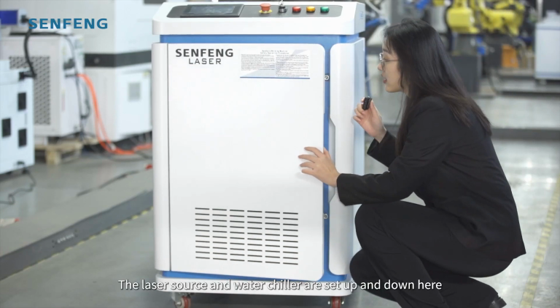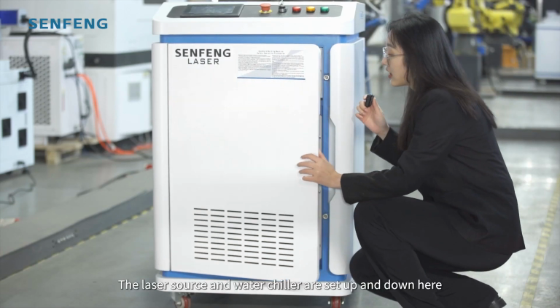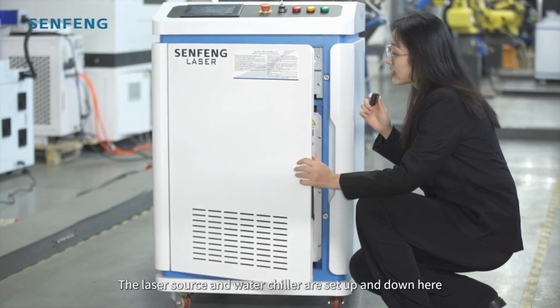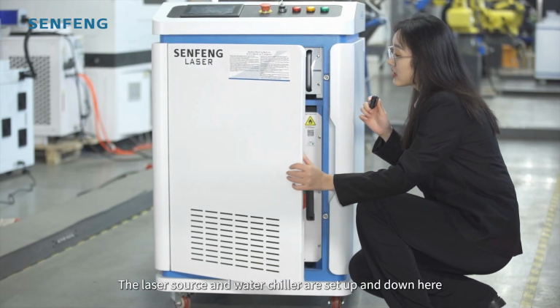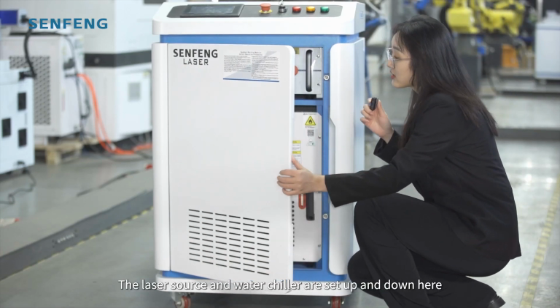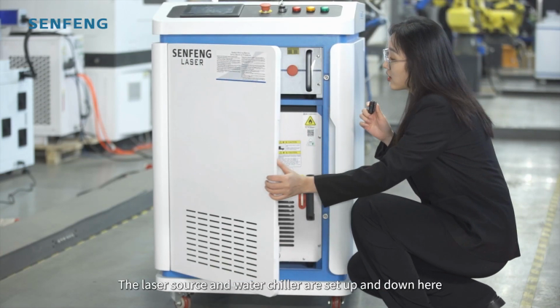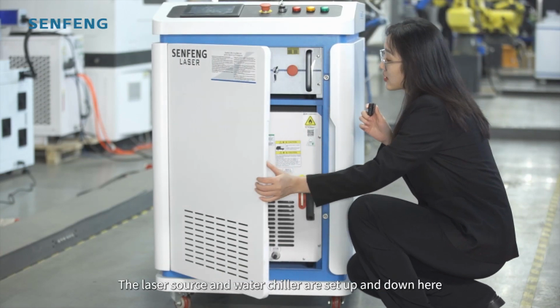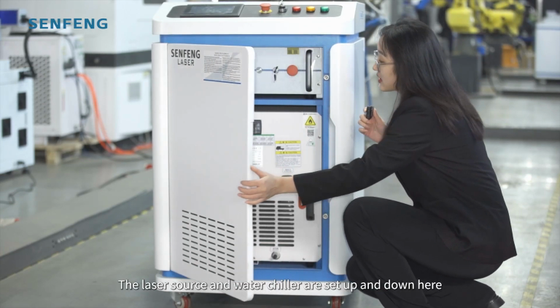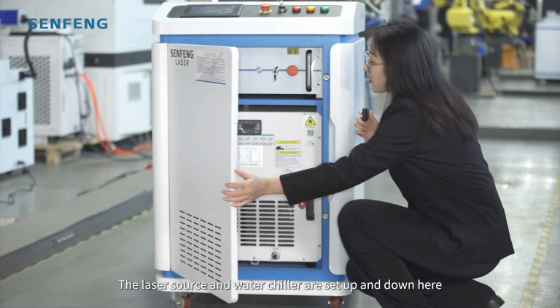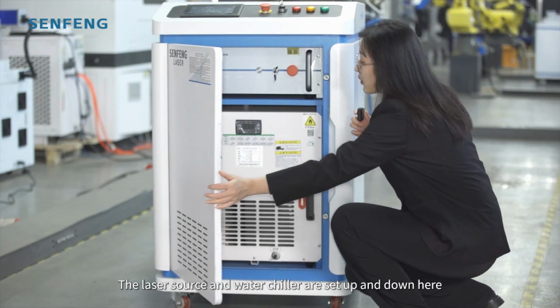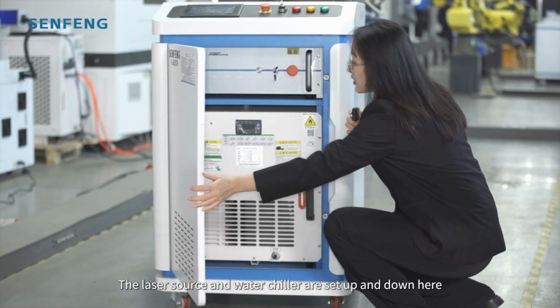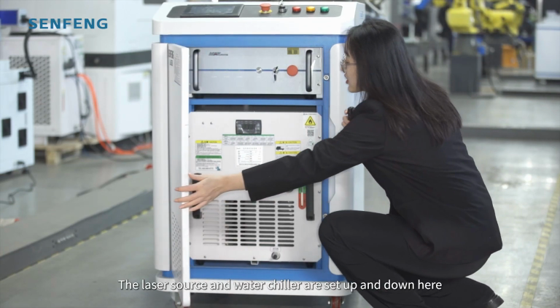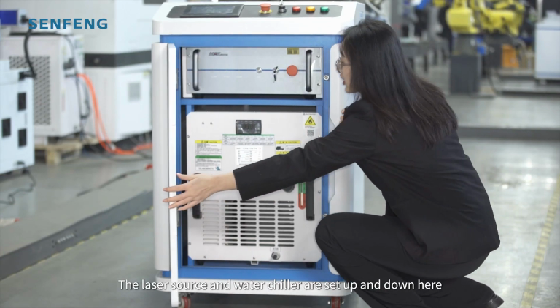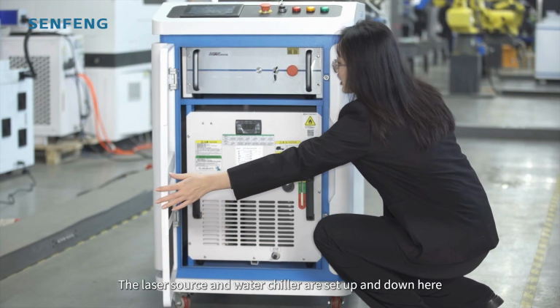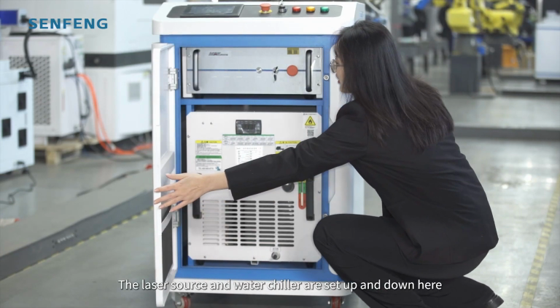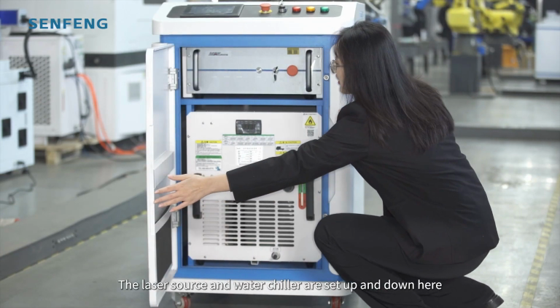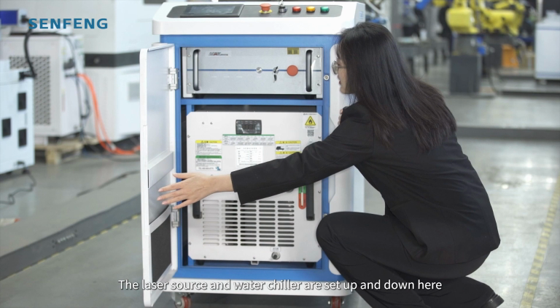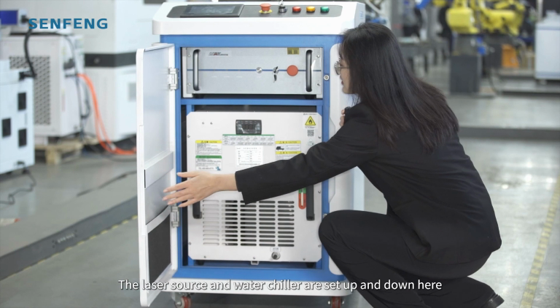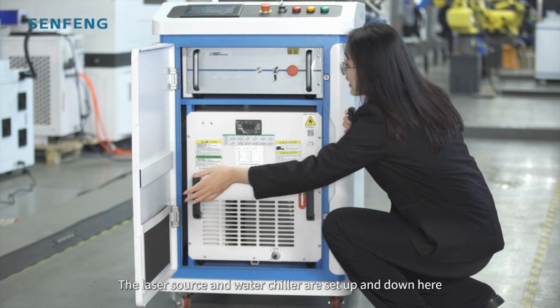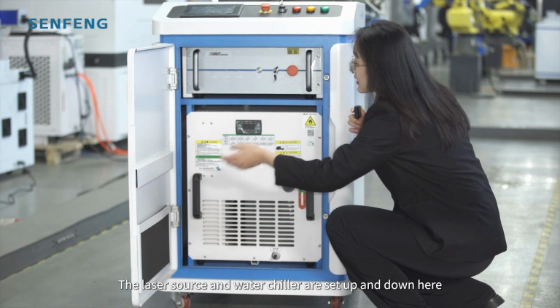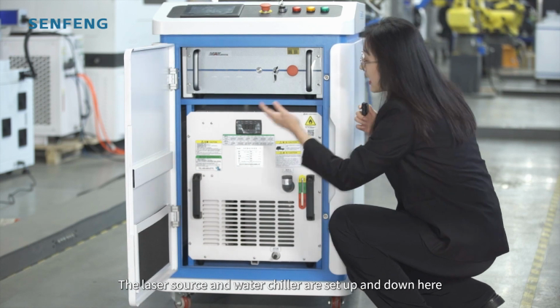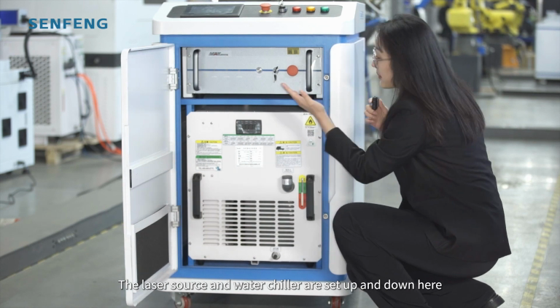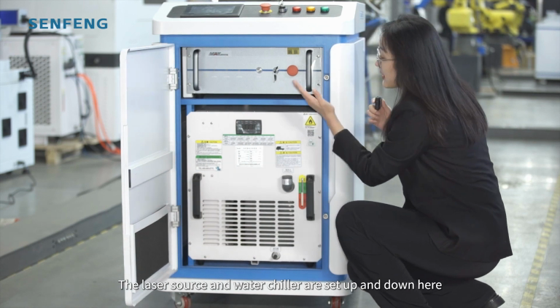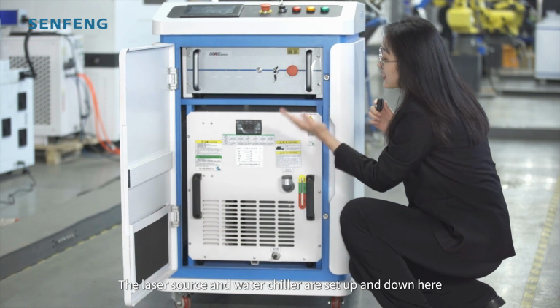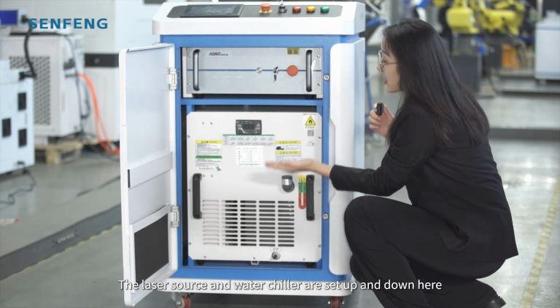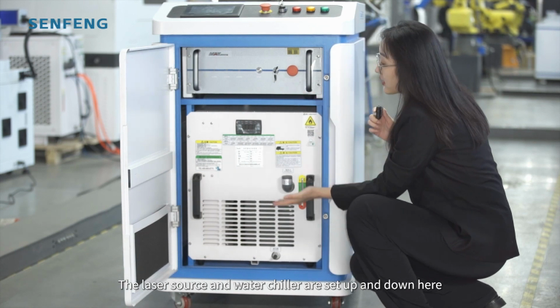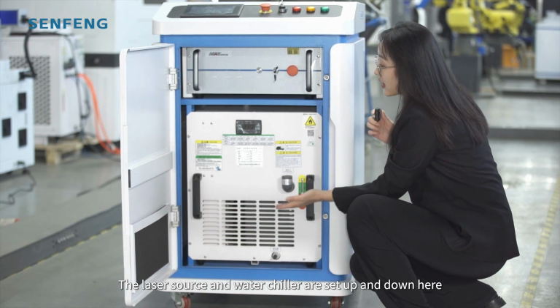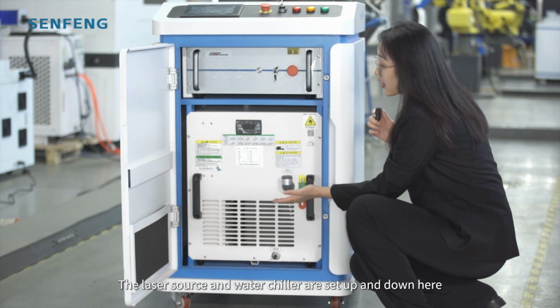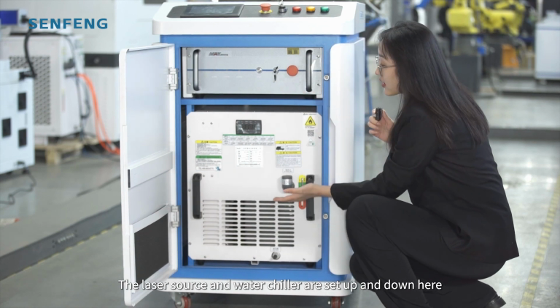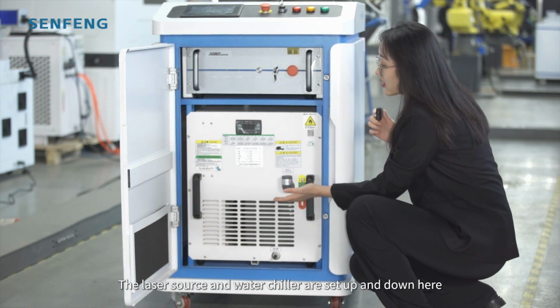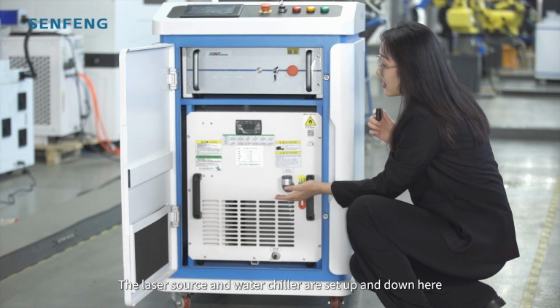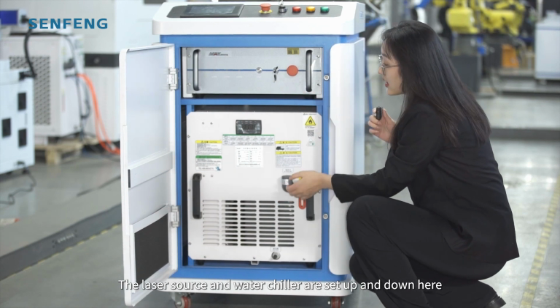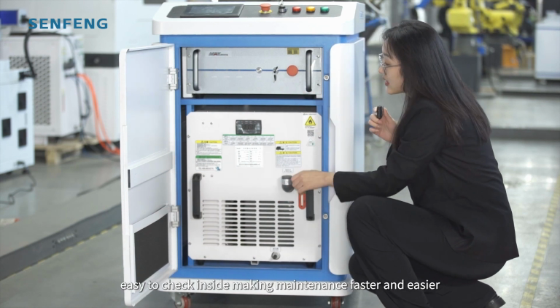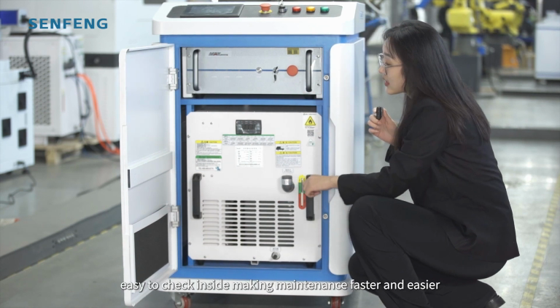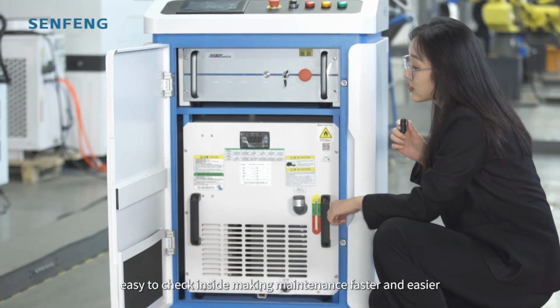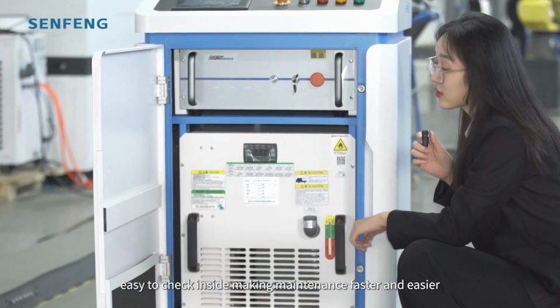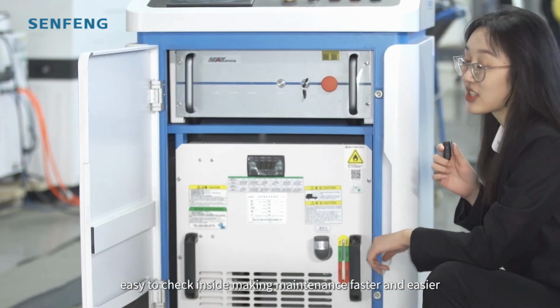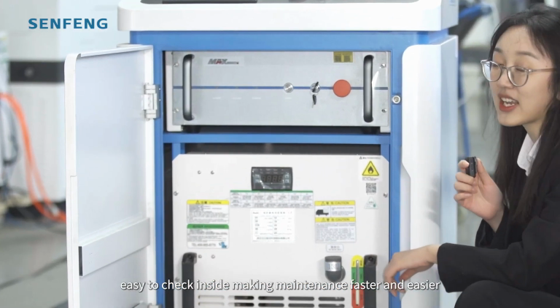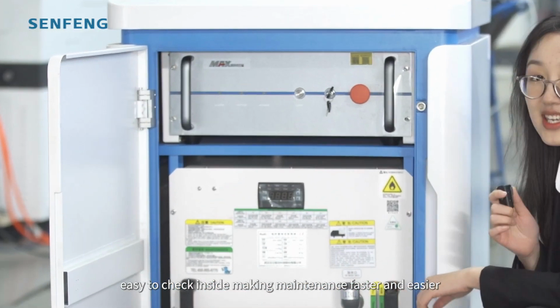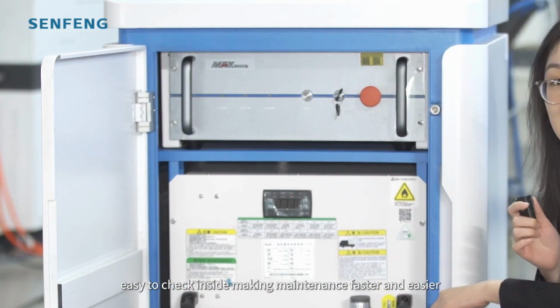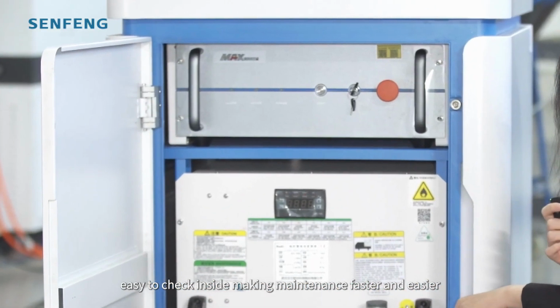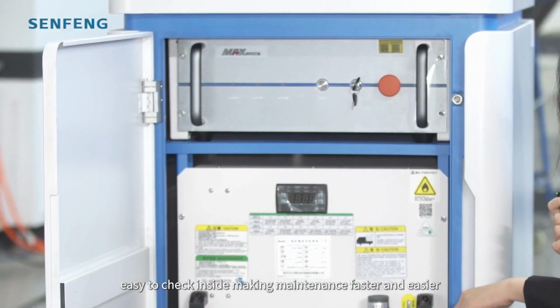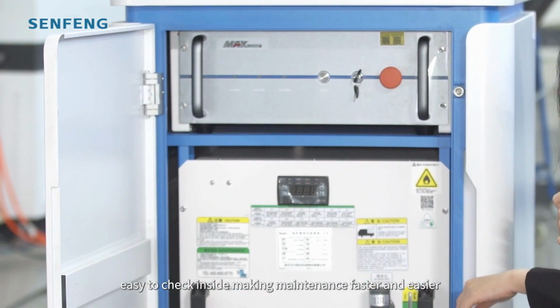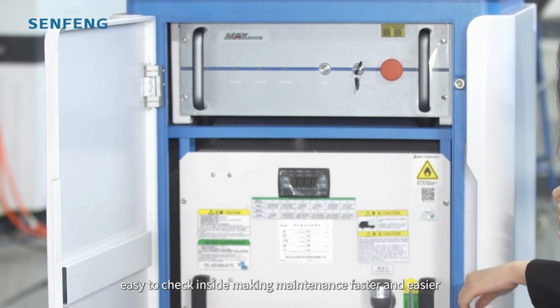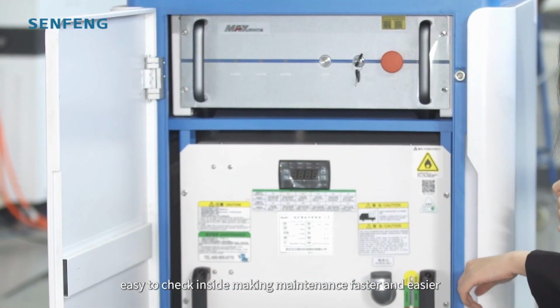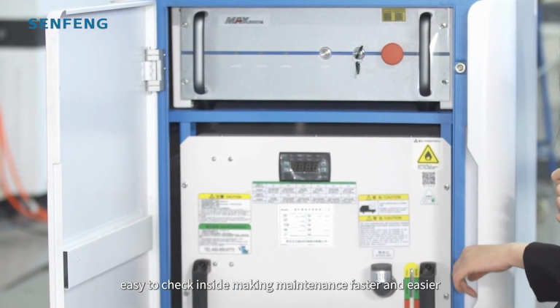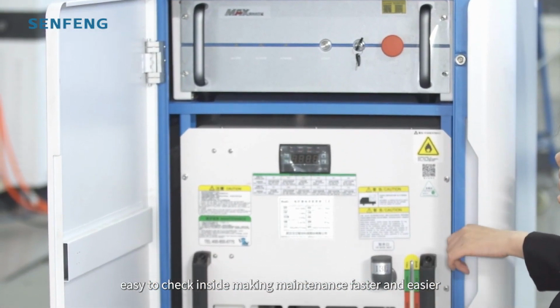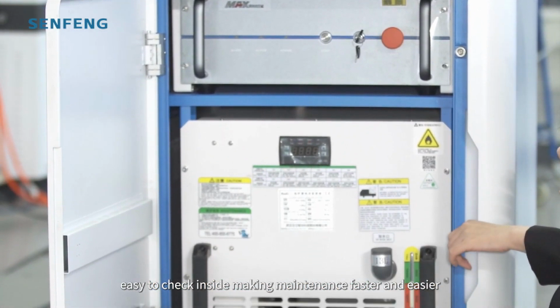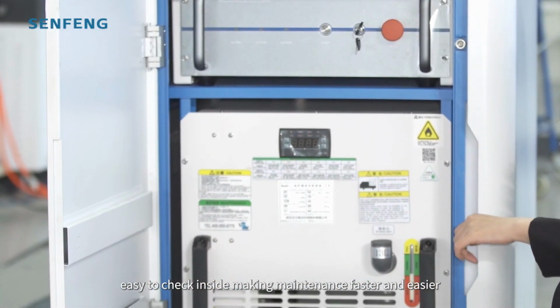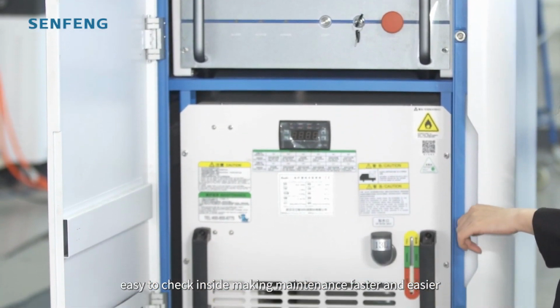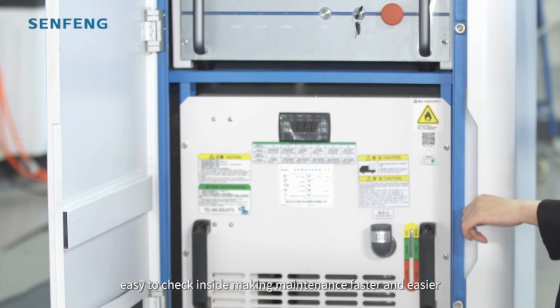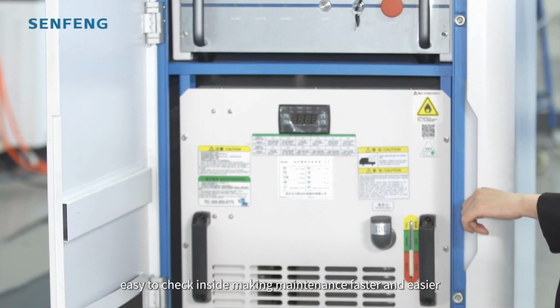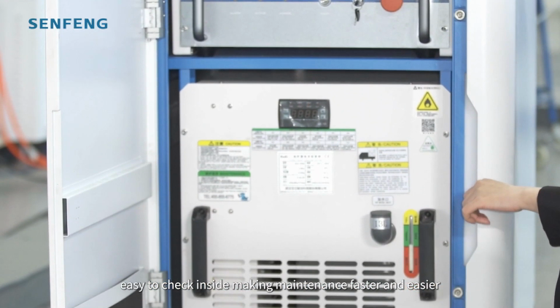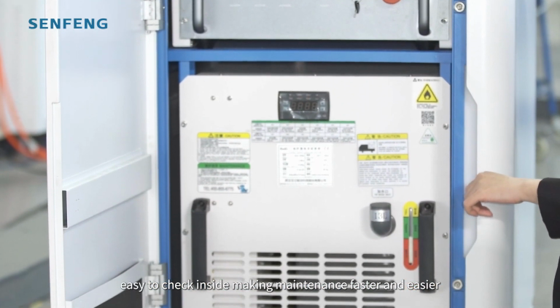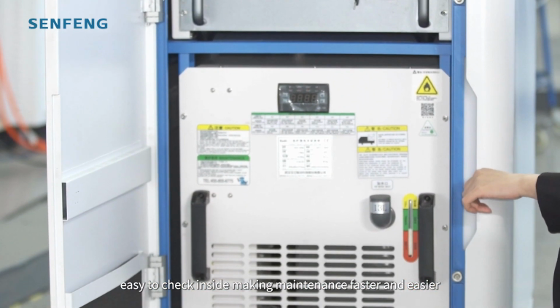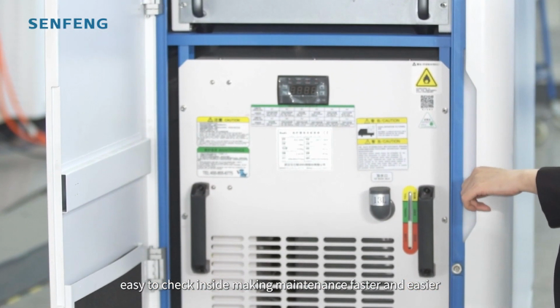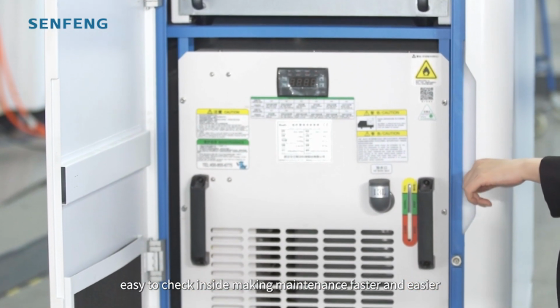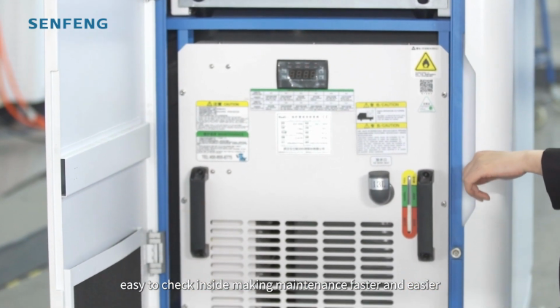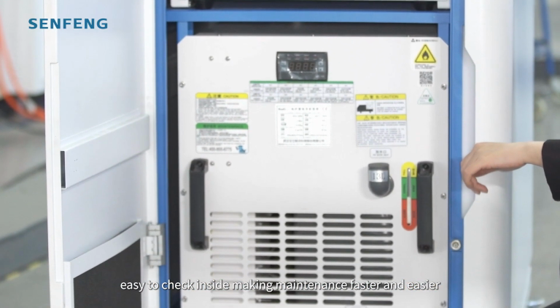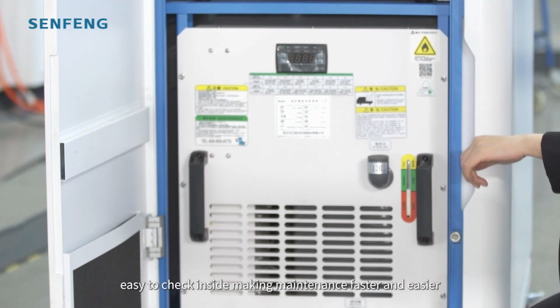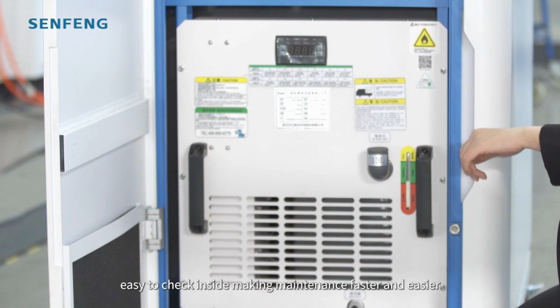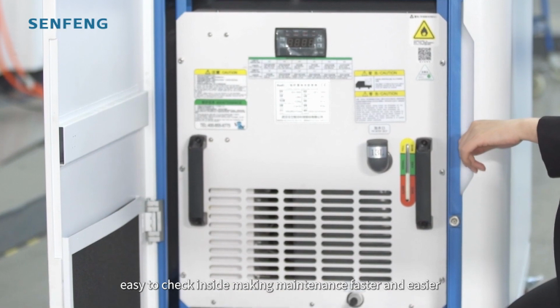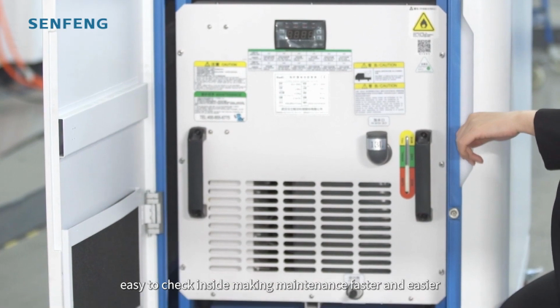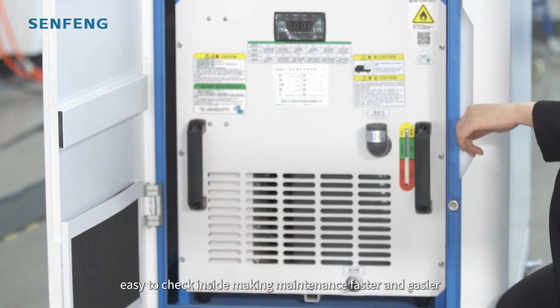The laser source and water chiller are set up and down here, easy to check inside and making maintenance faster and easier.